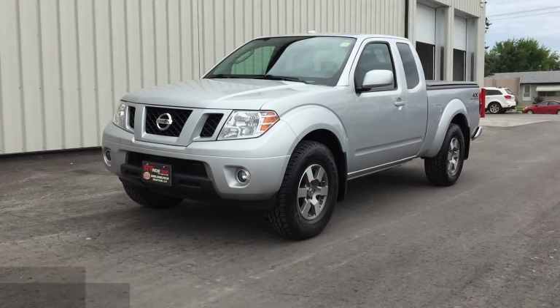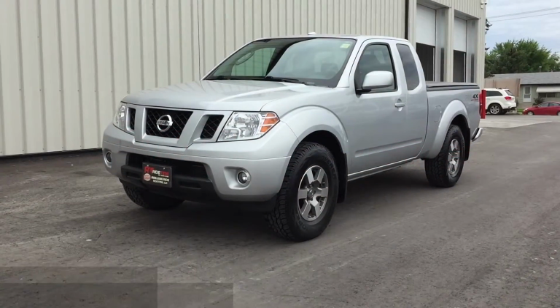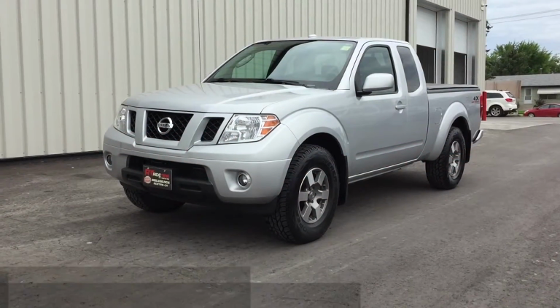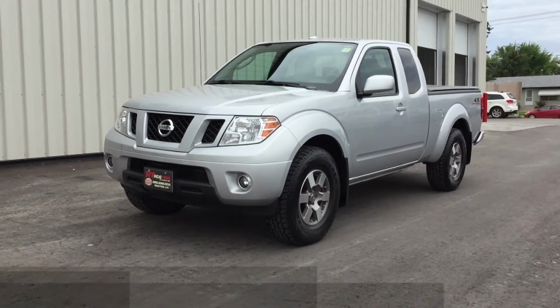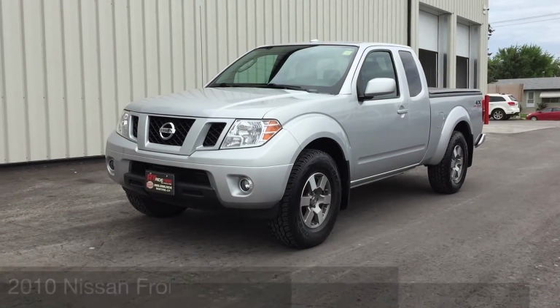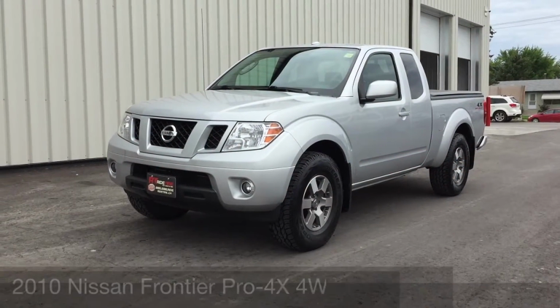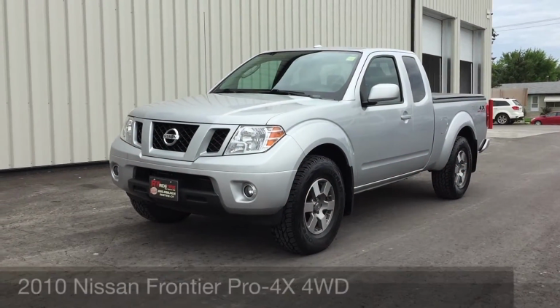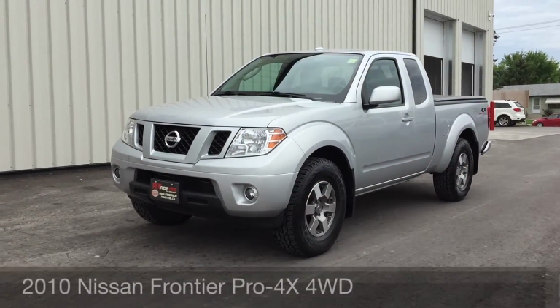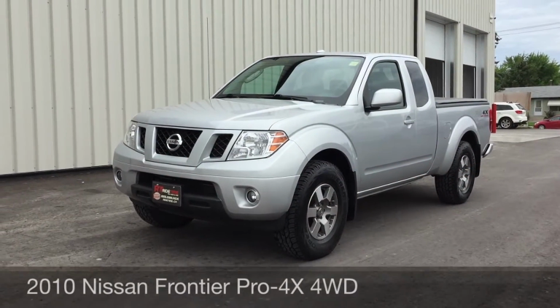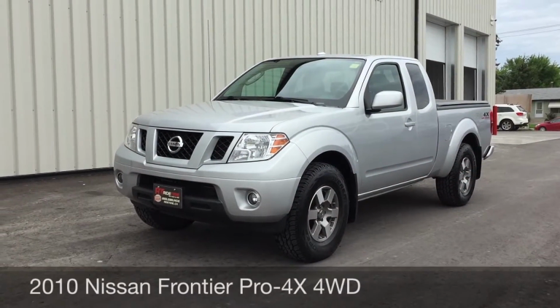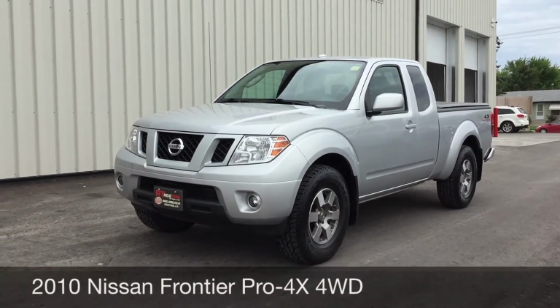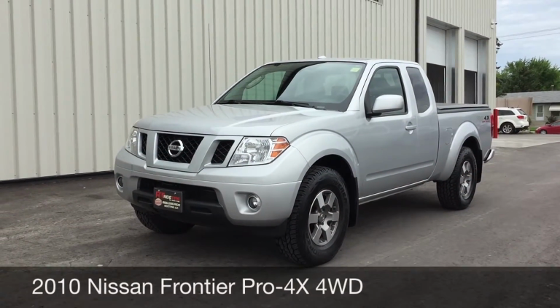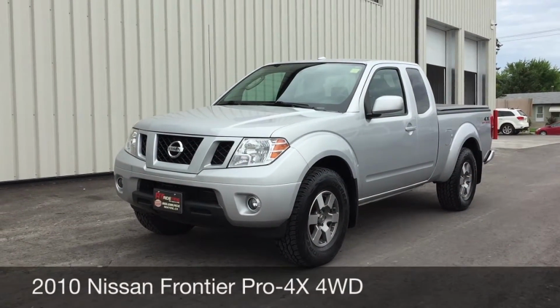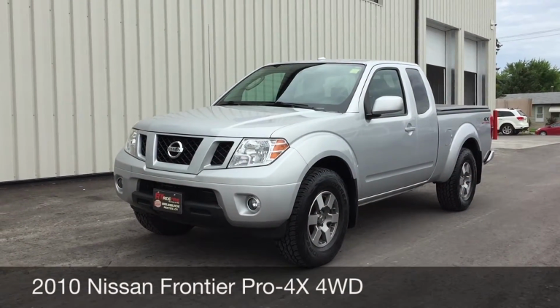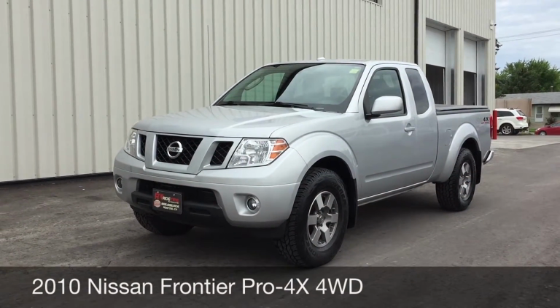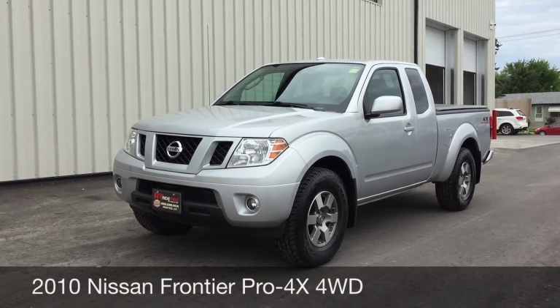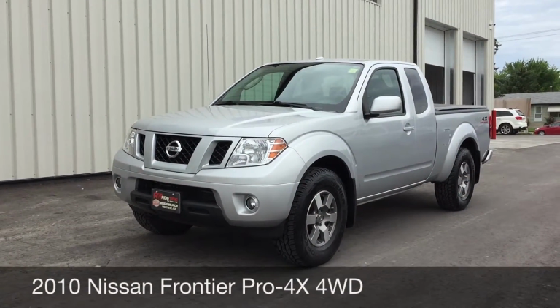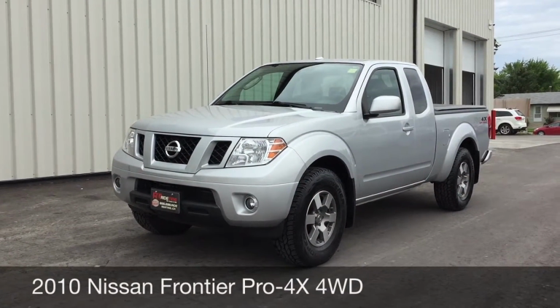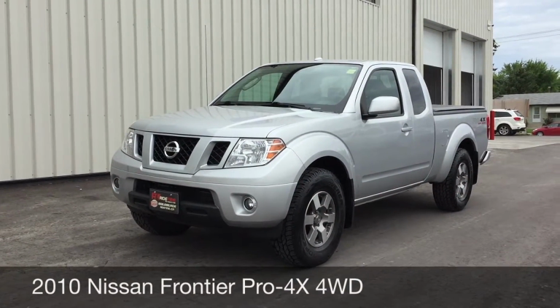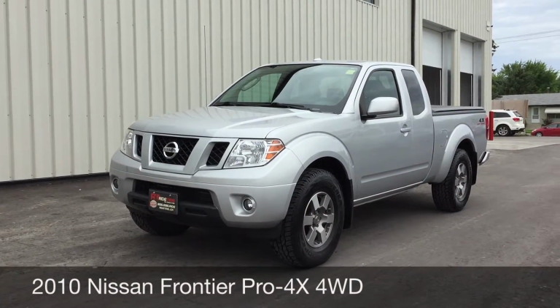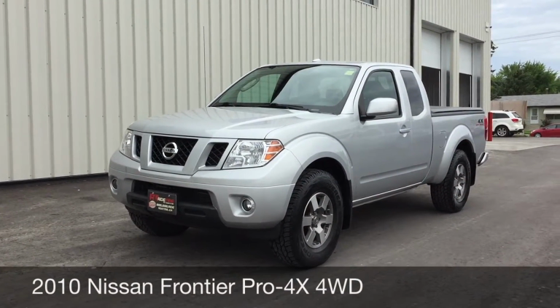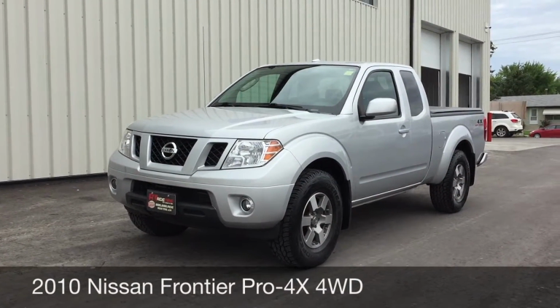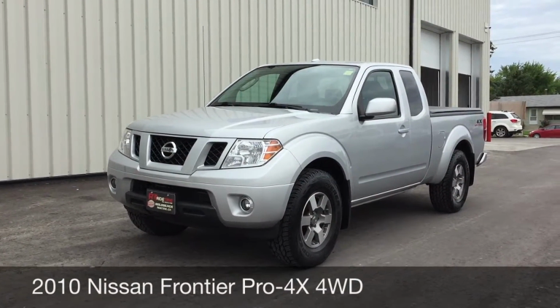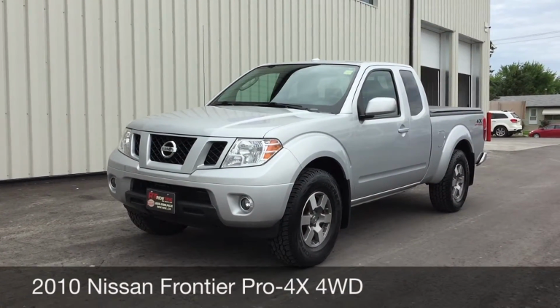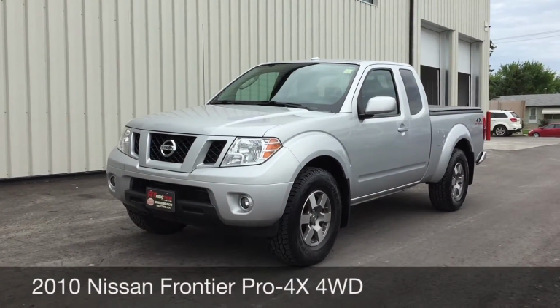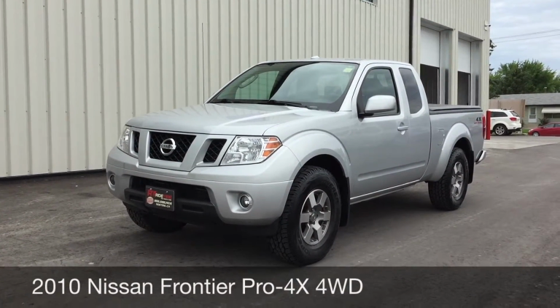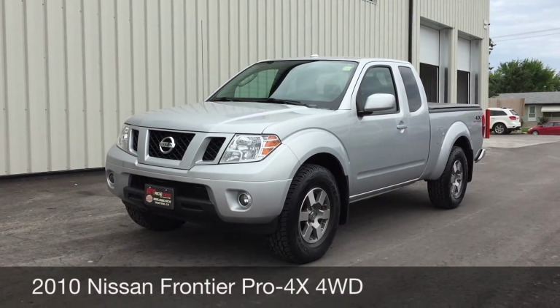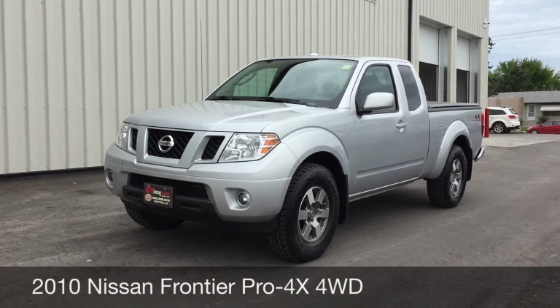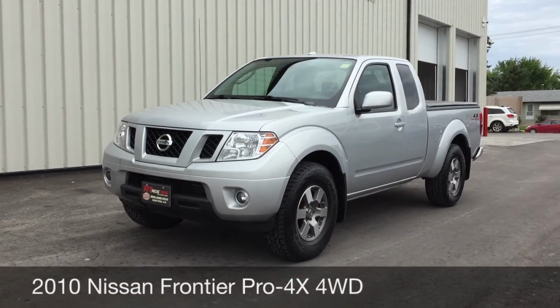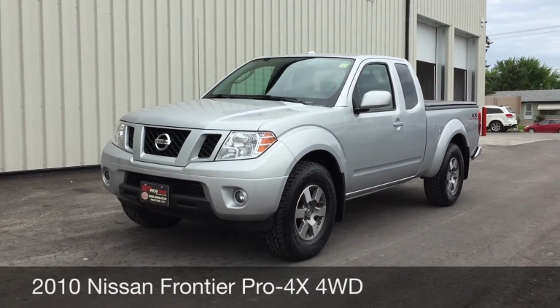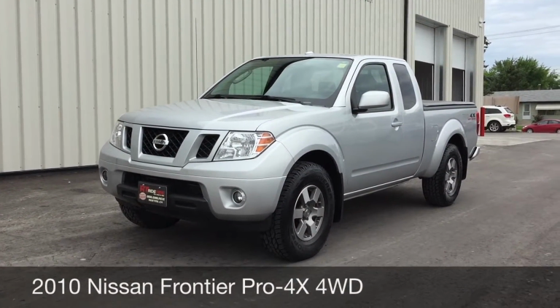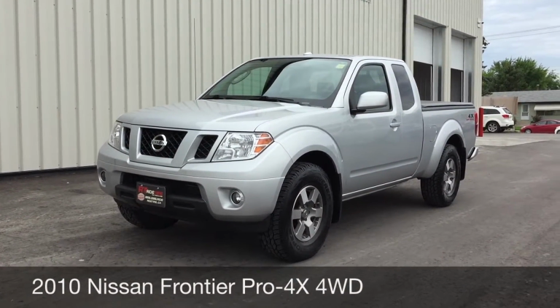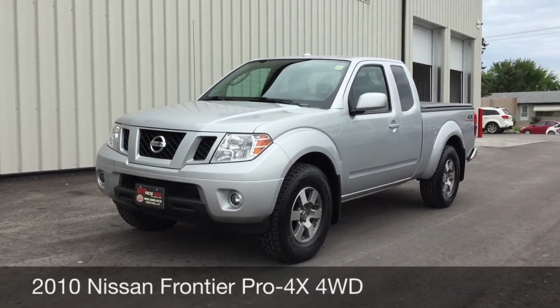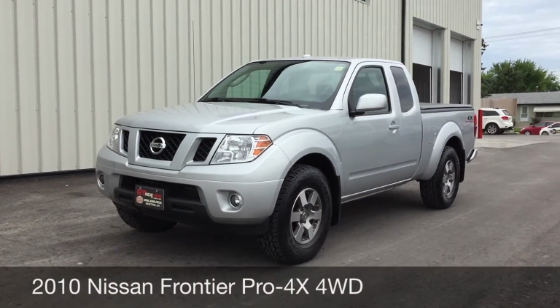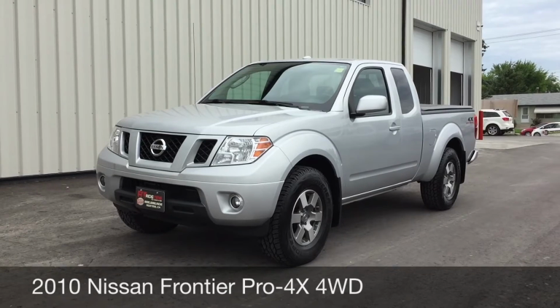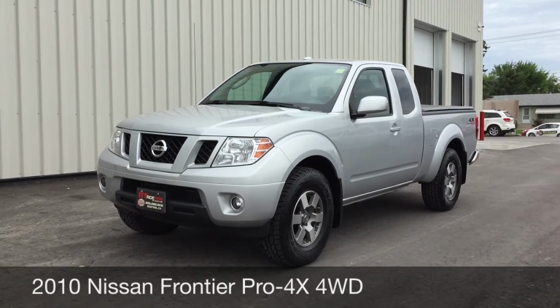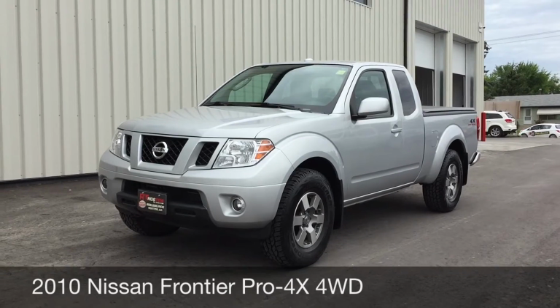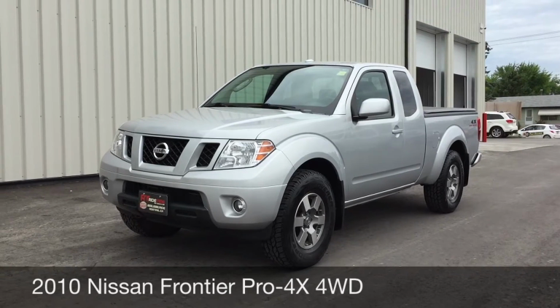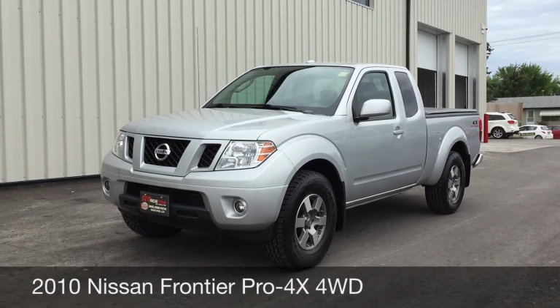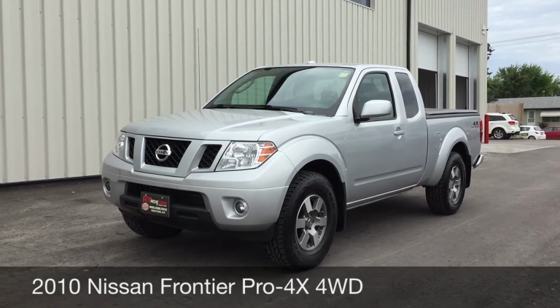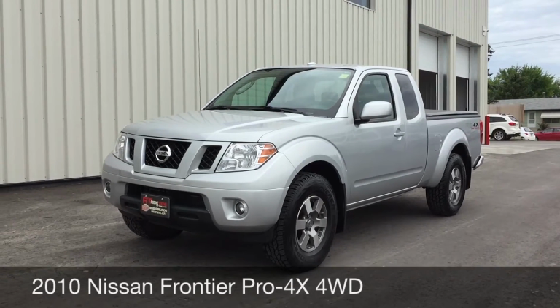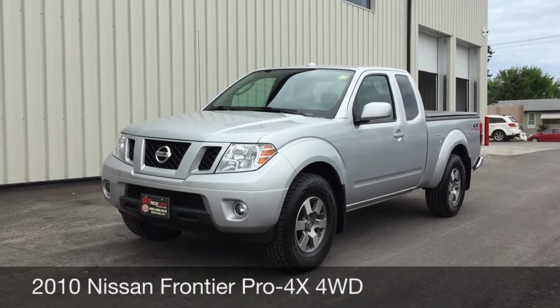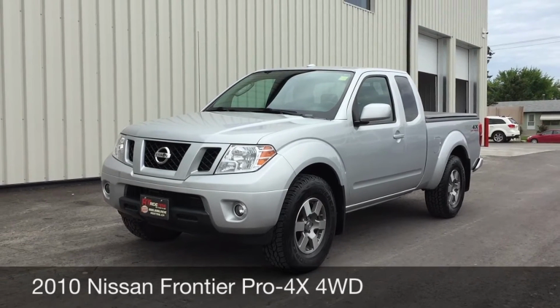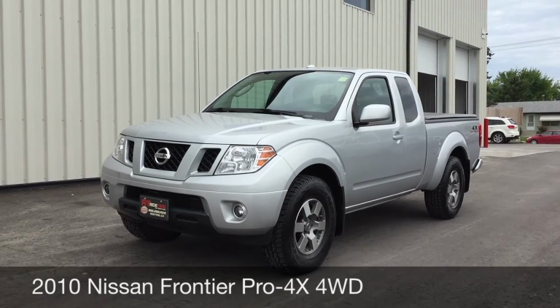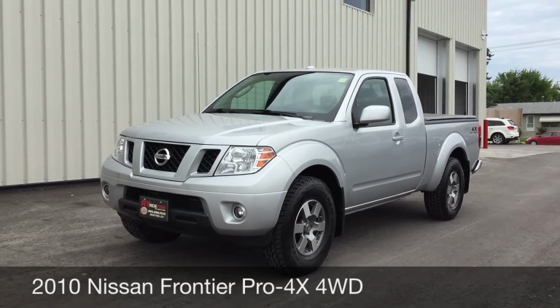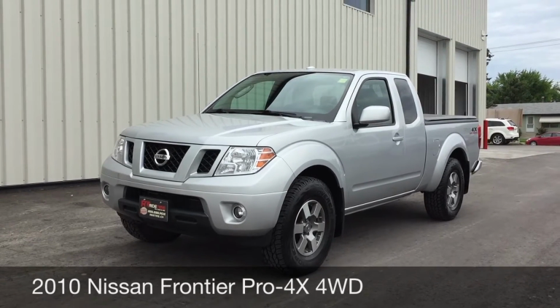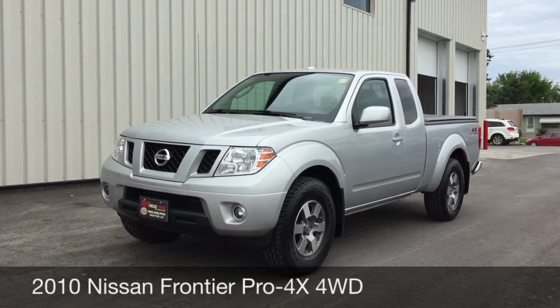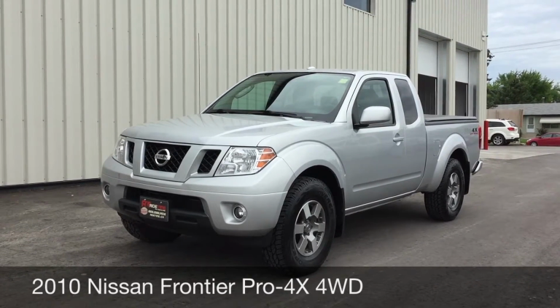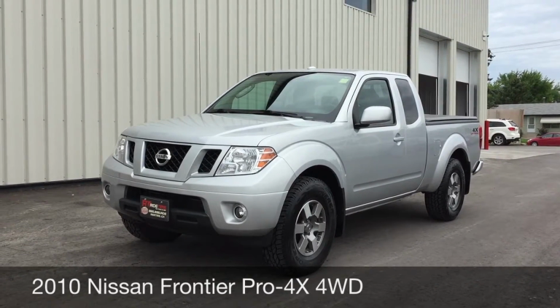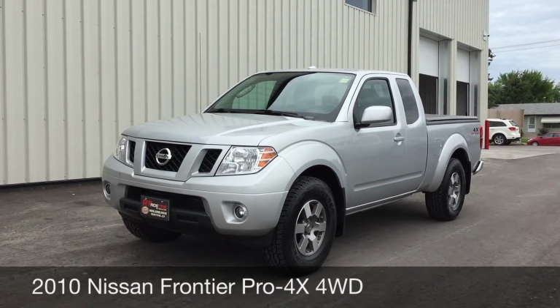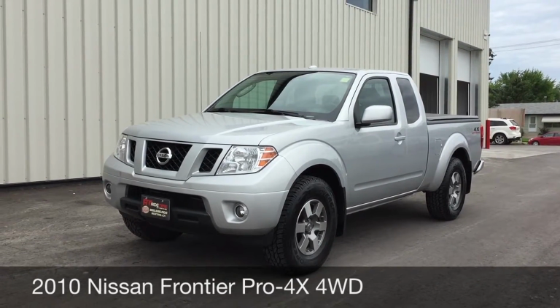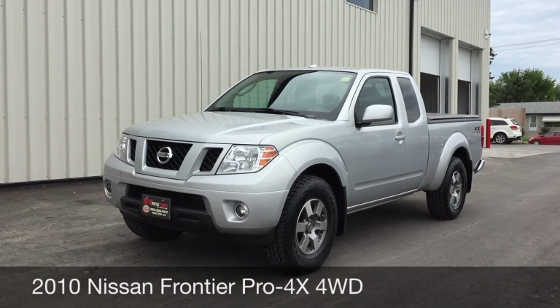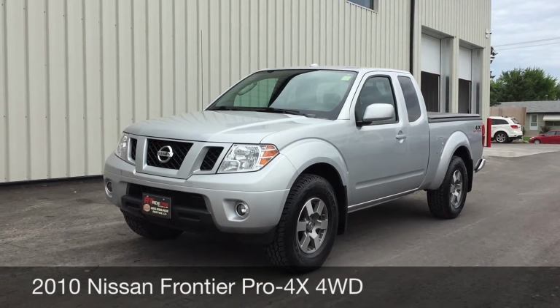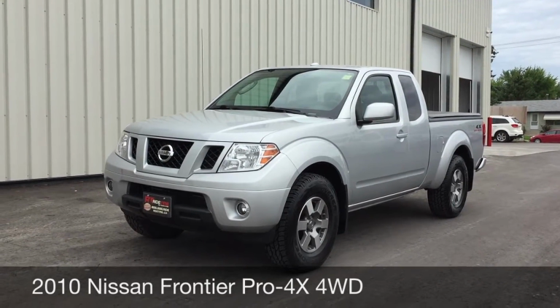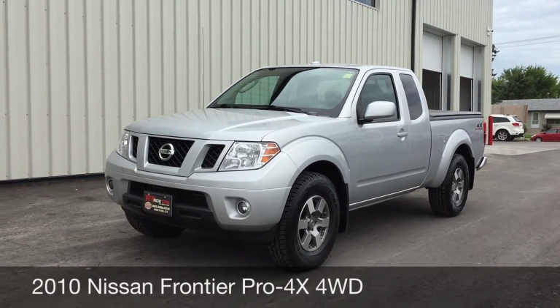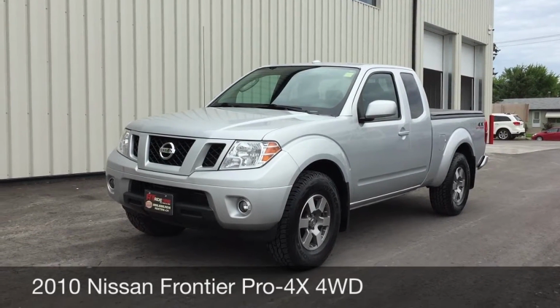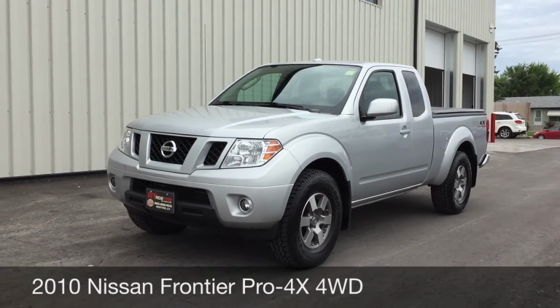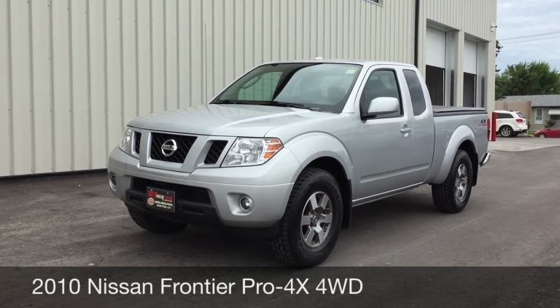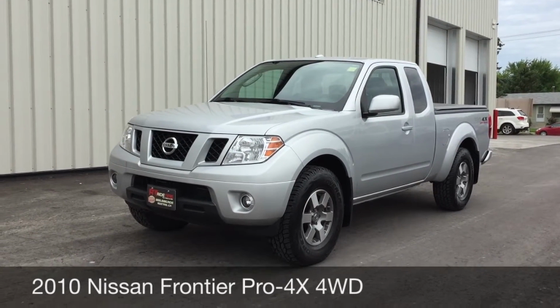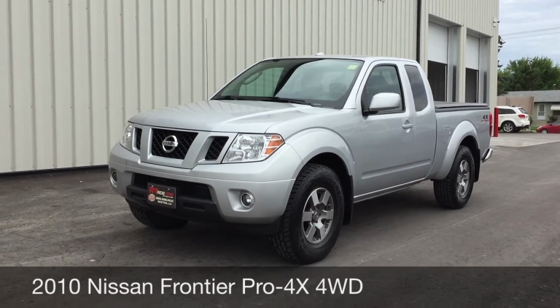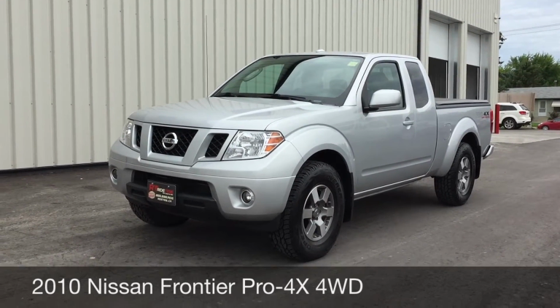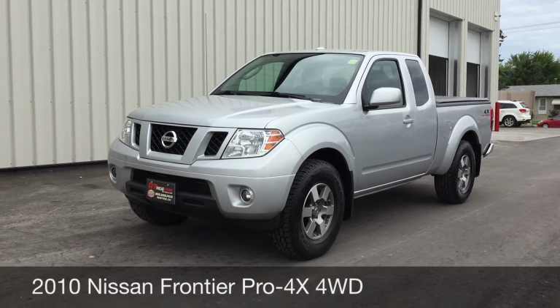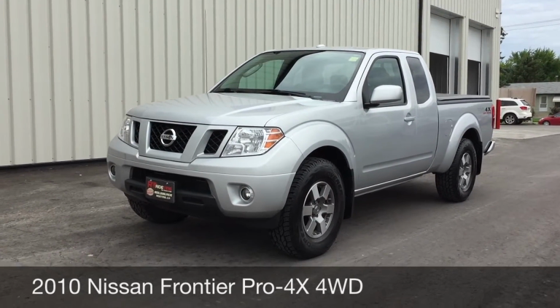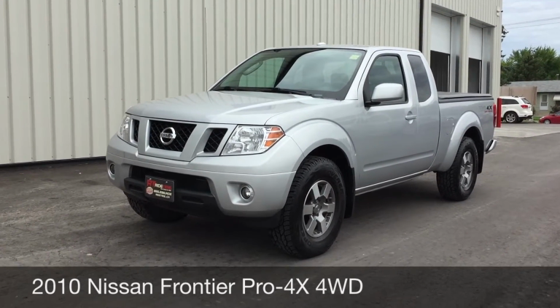Hey, this is Ryan from Ride Time, and what we got here is a 2010 Nissan Frontier Pro 4X with 4-wheel drive.